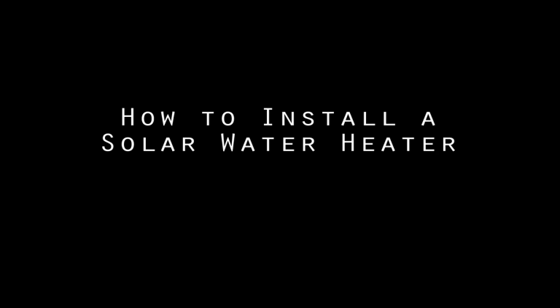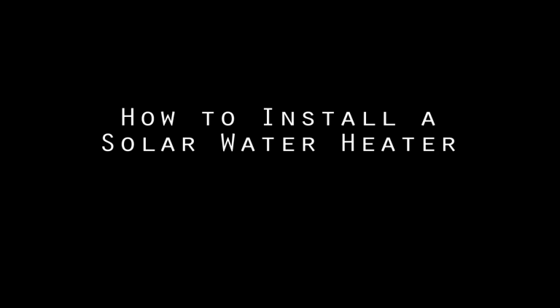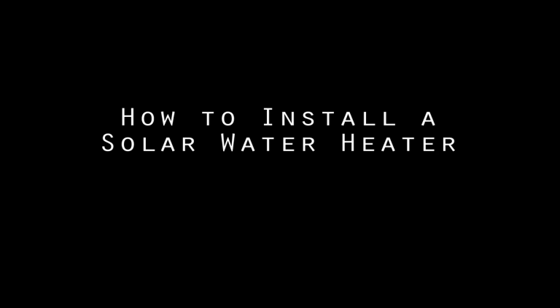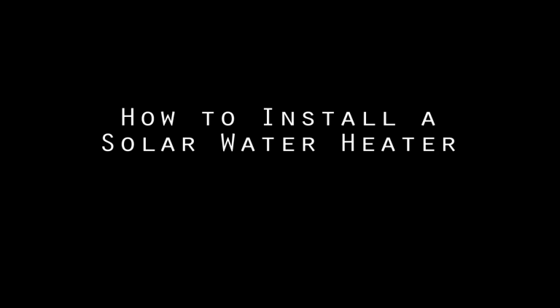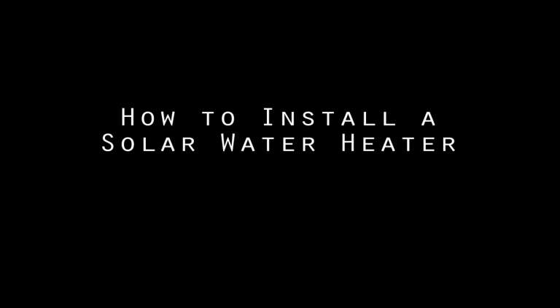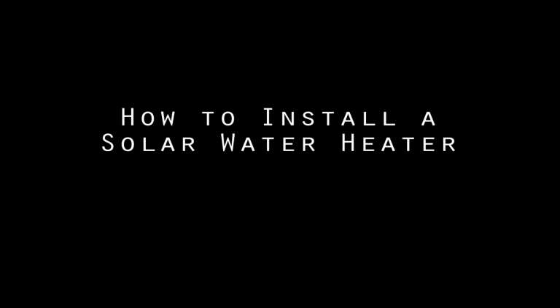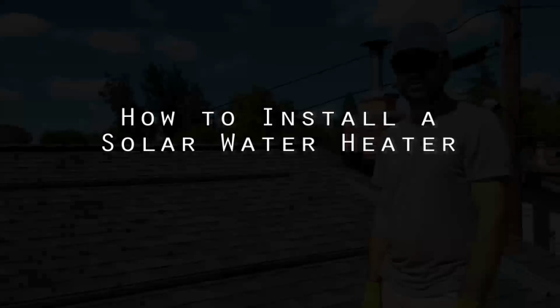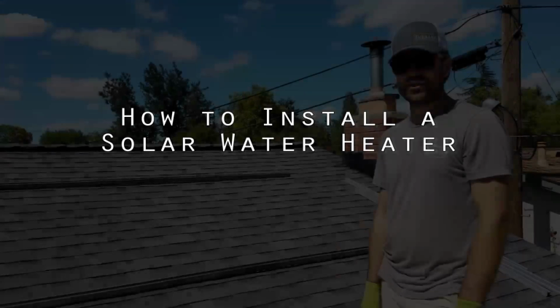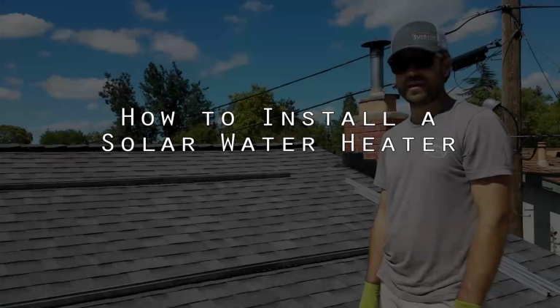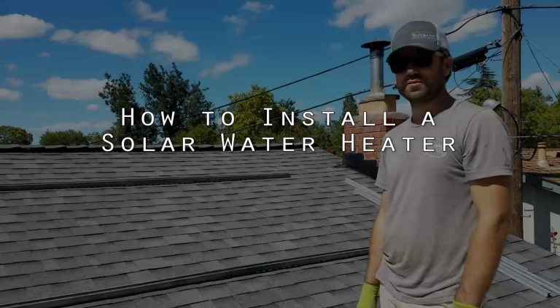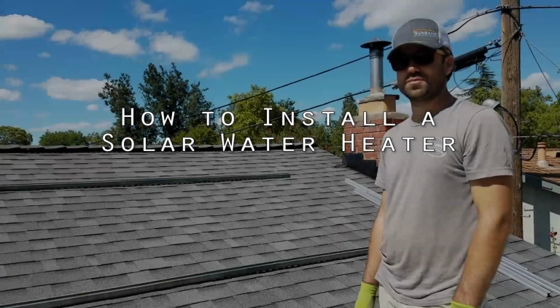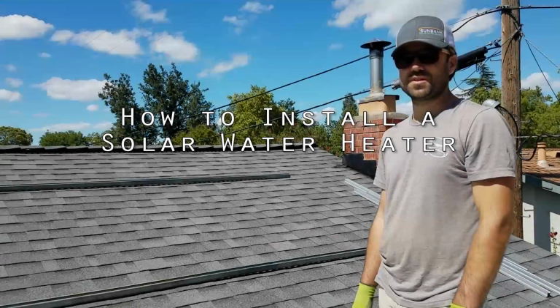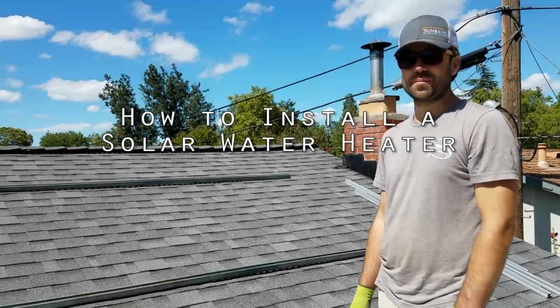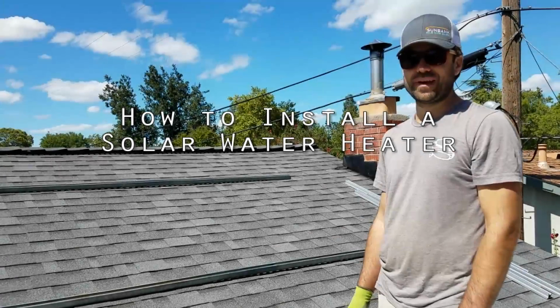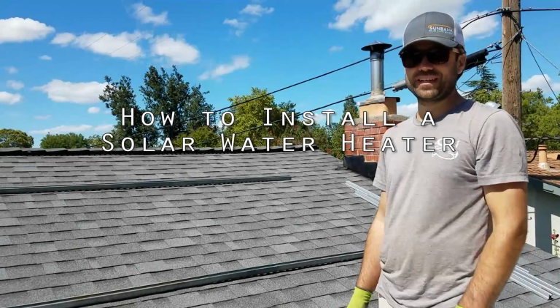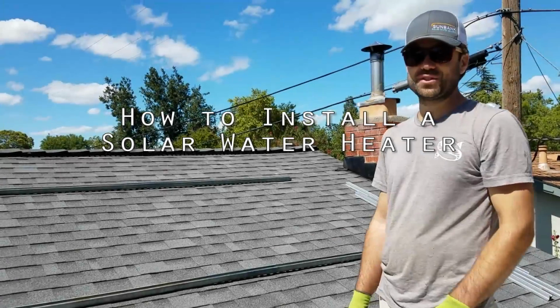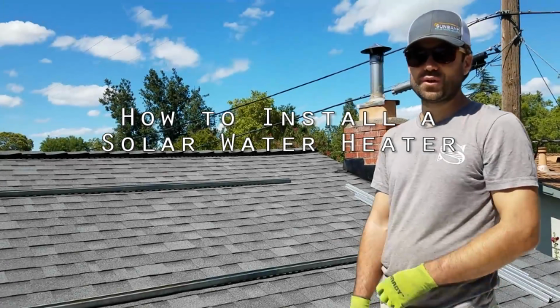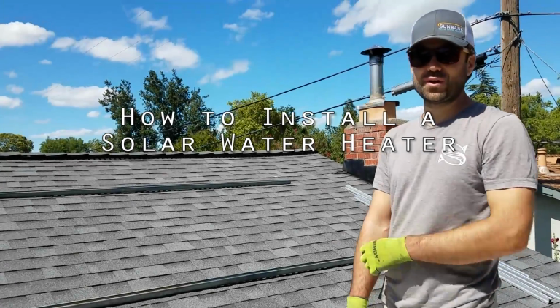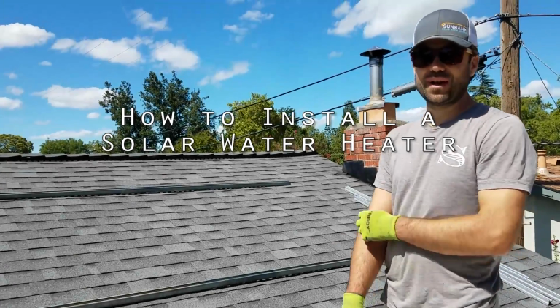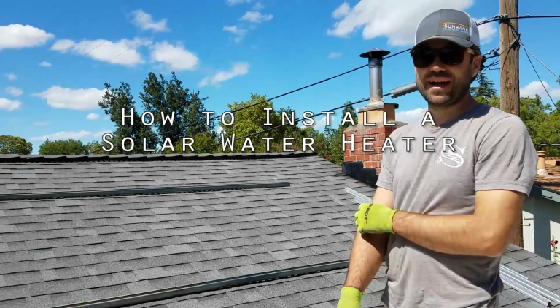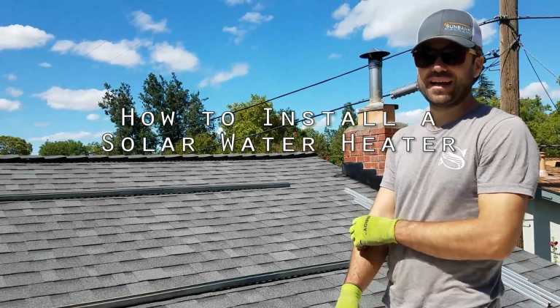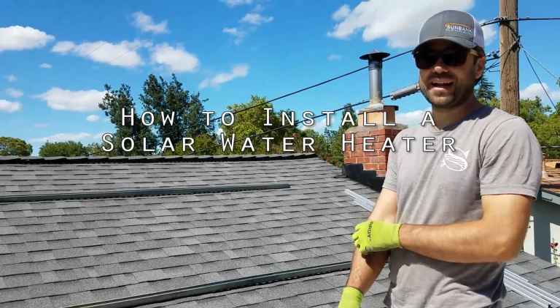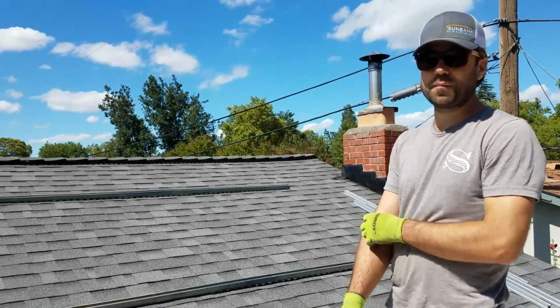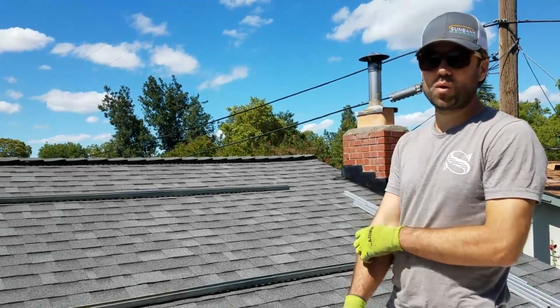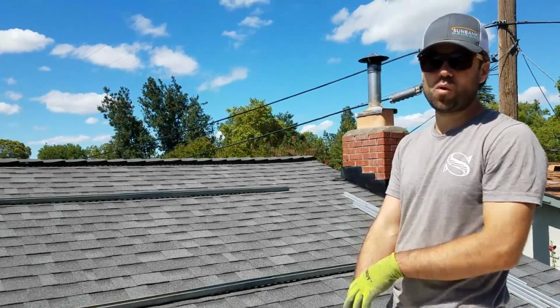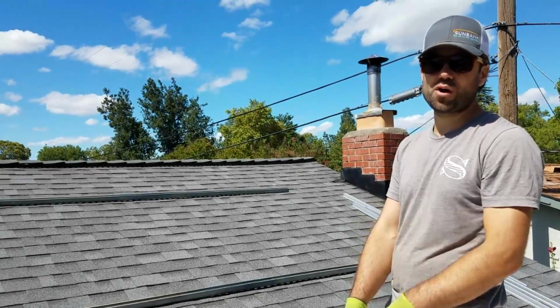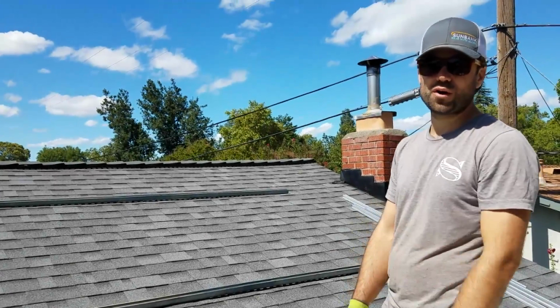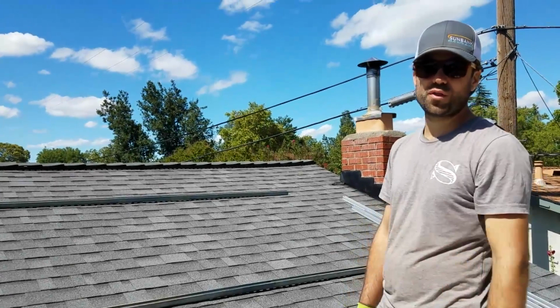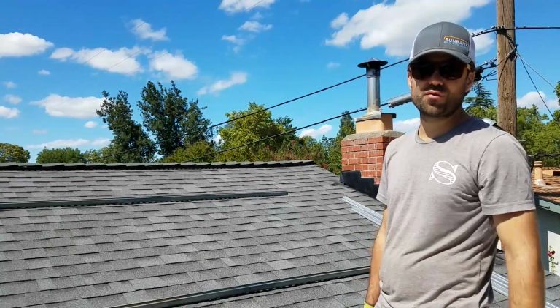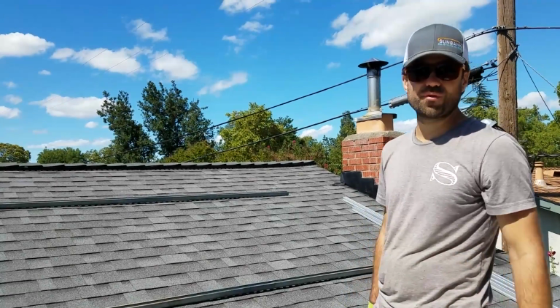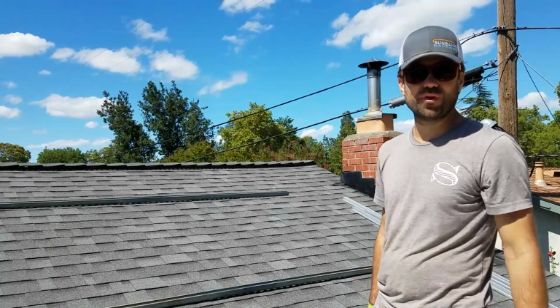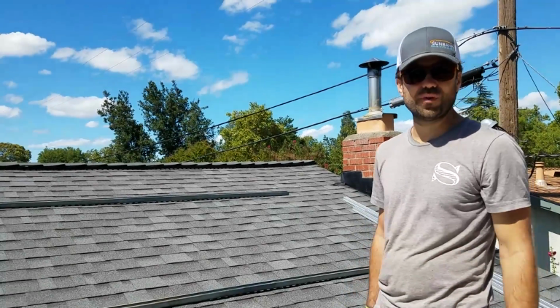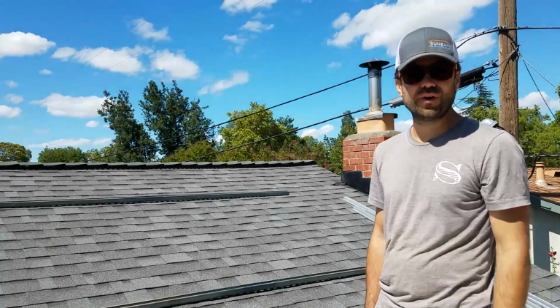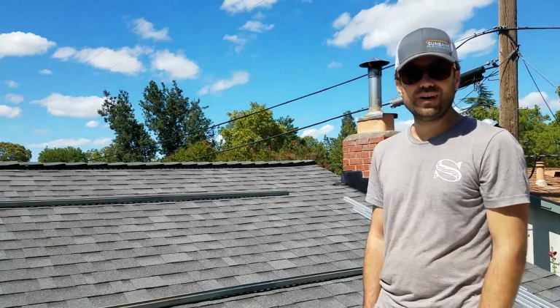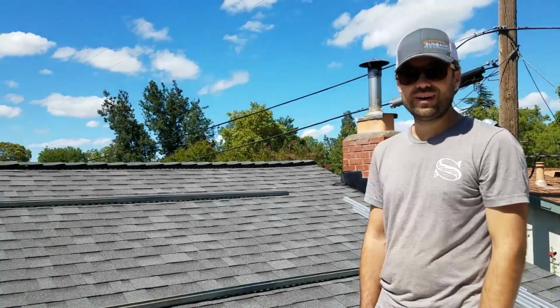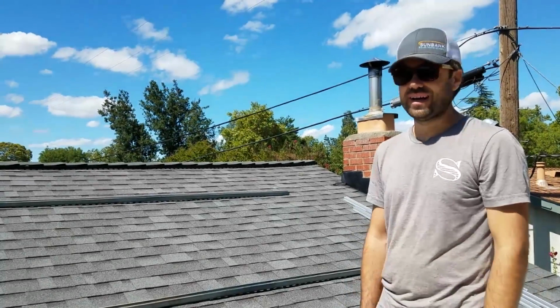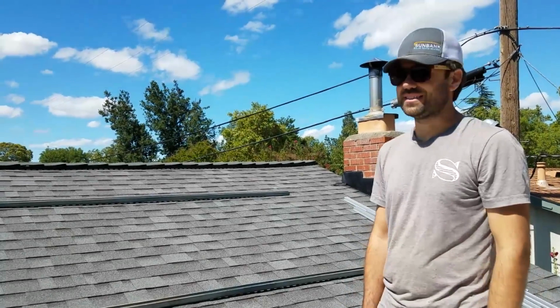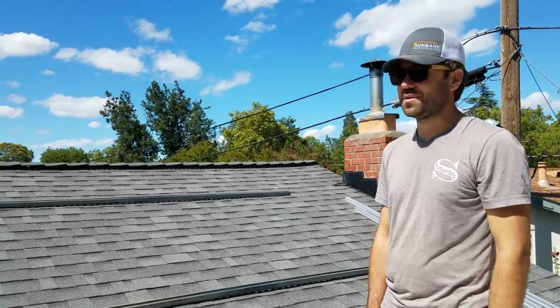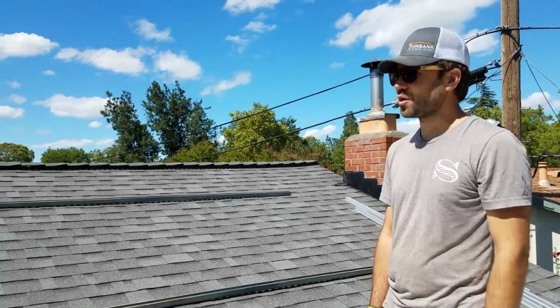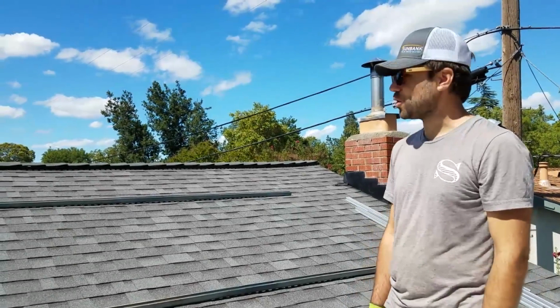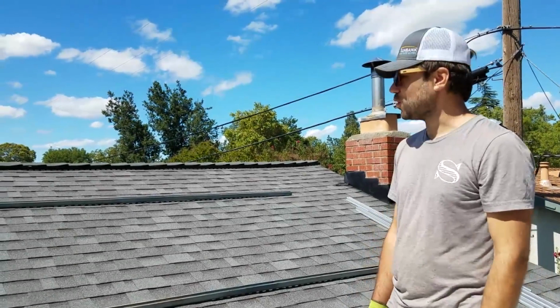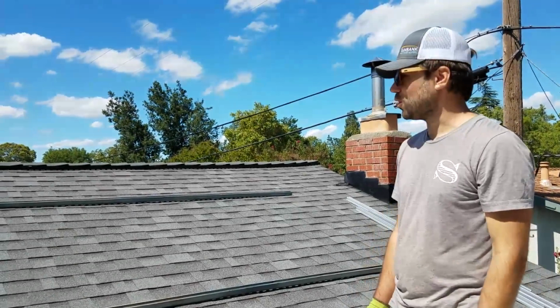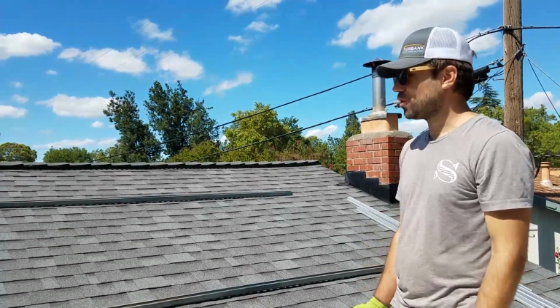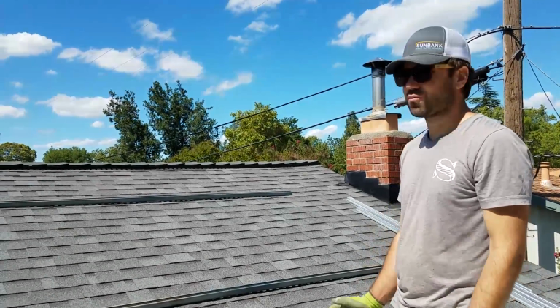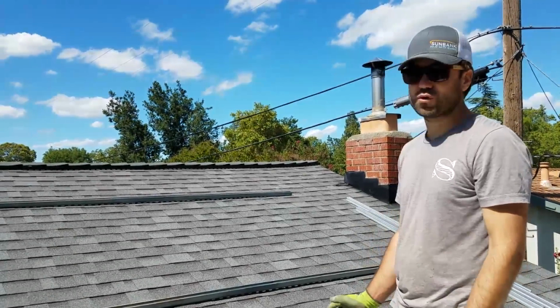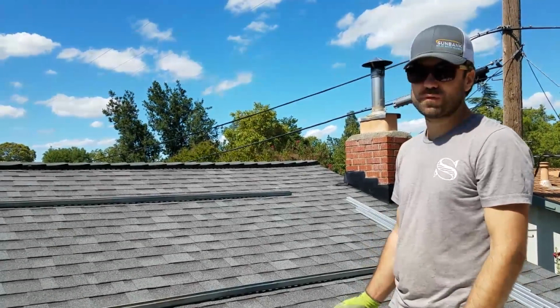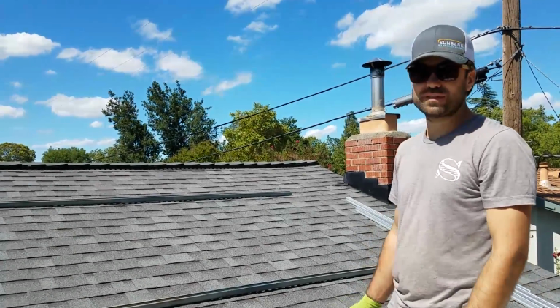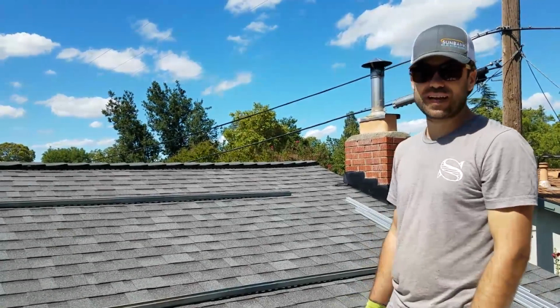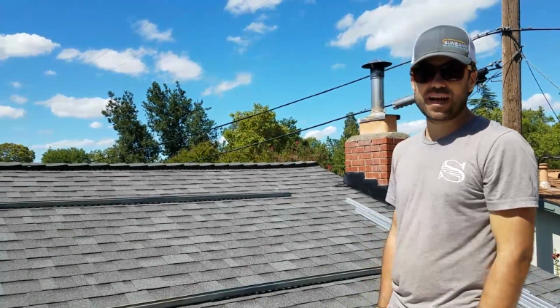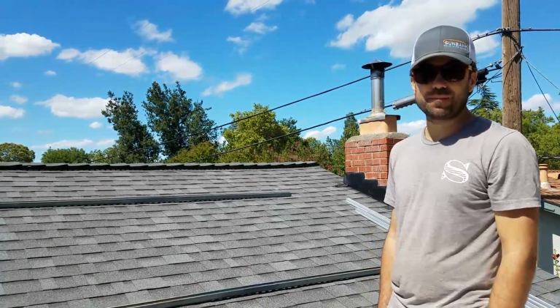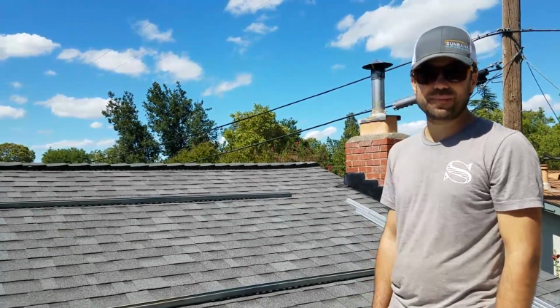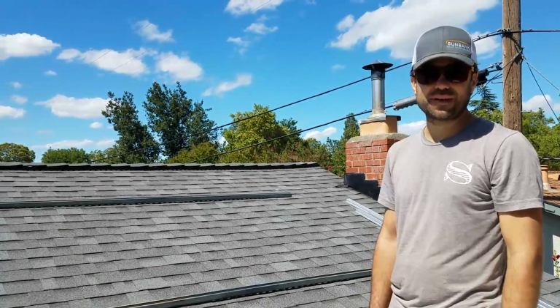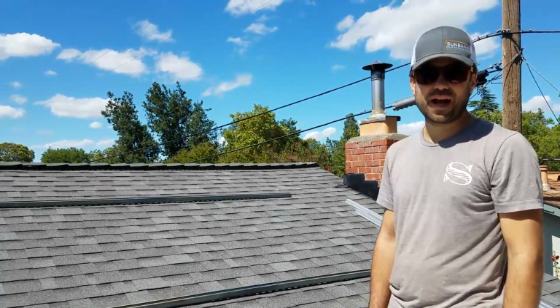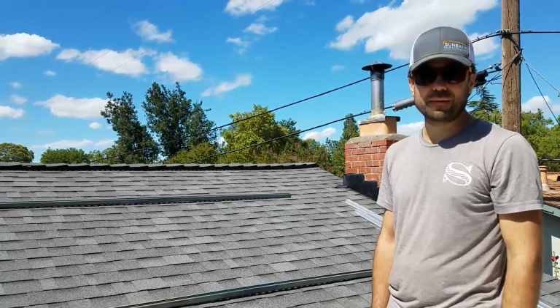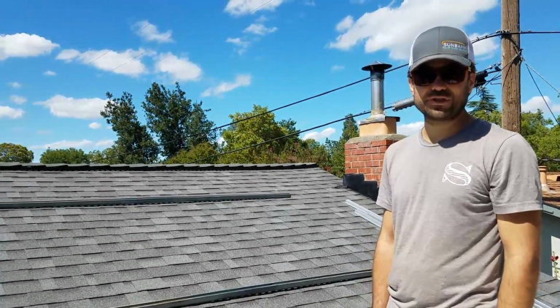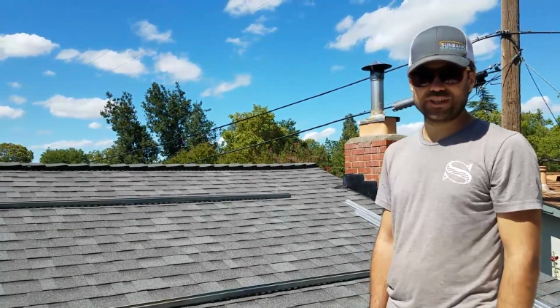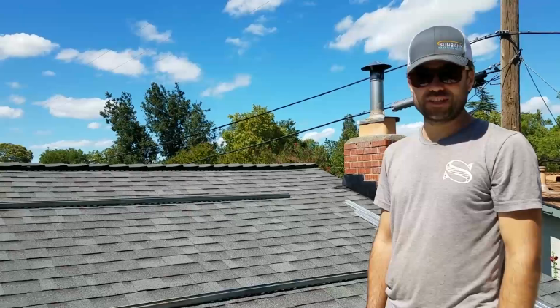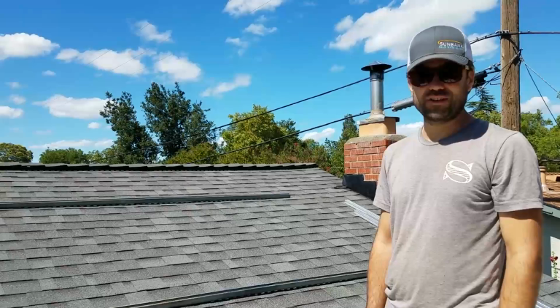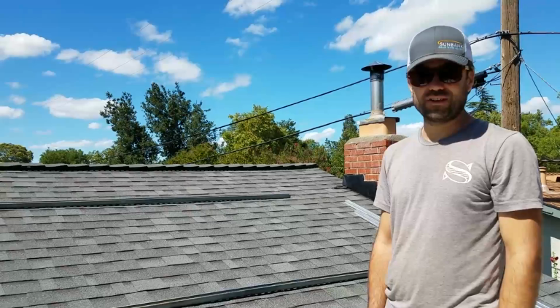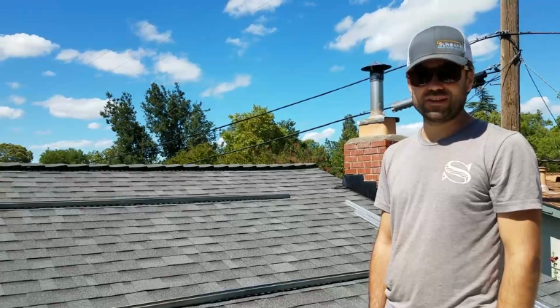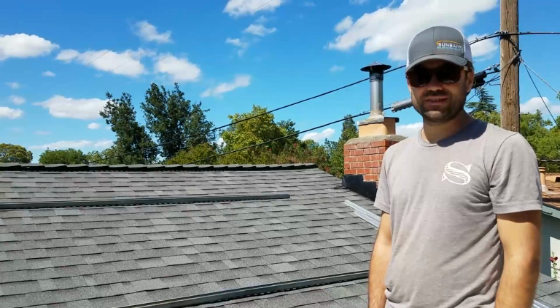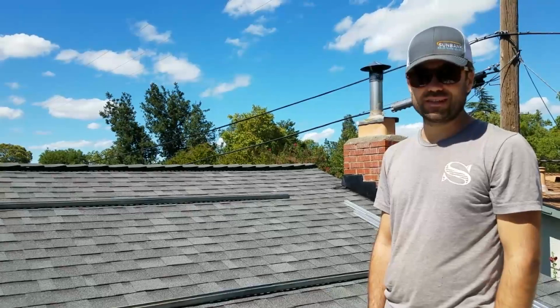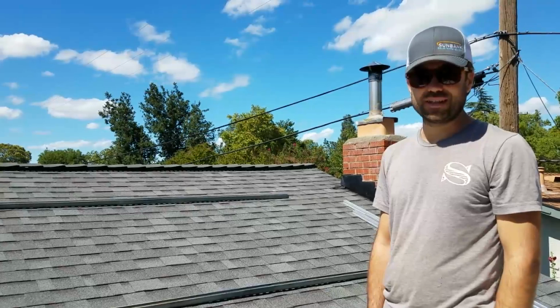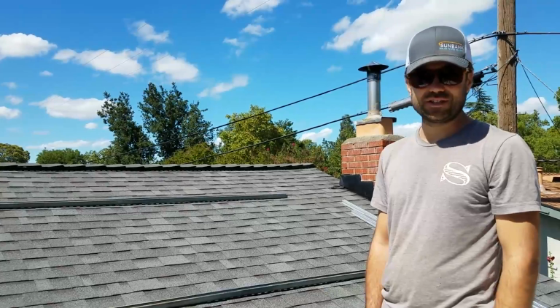Hi, this is James from Sunbank Solar and I'm going to walk you through a typical rooftop comp shingle installation.